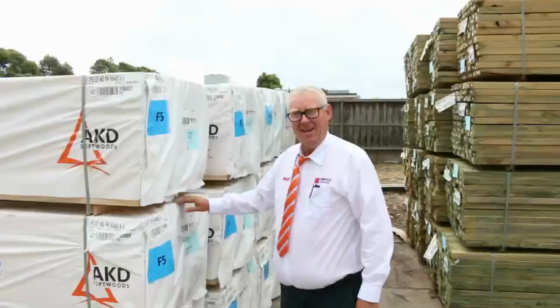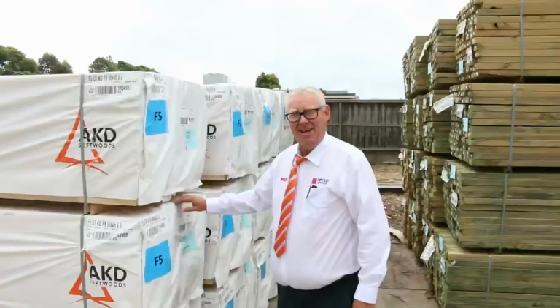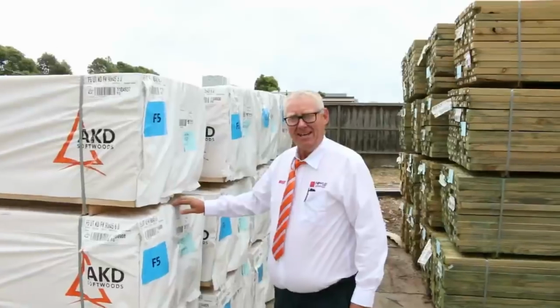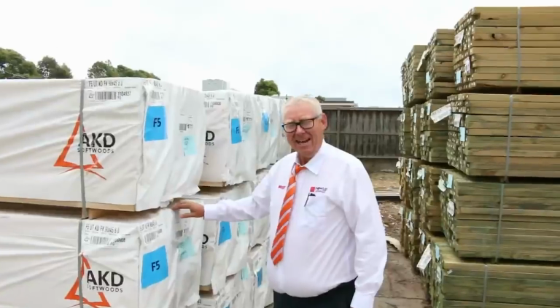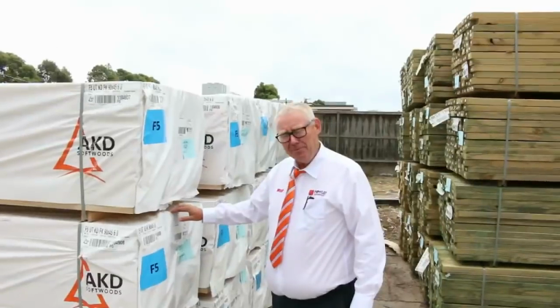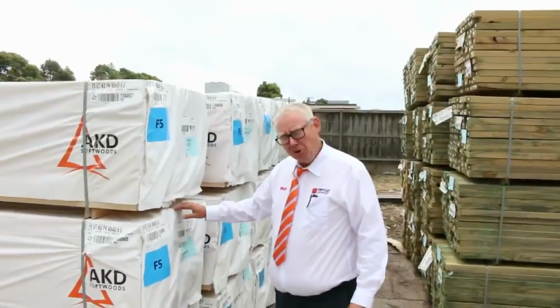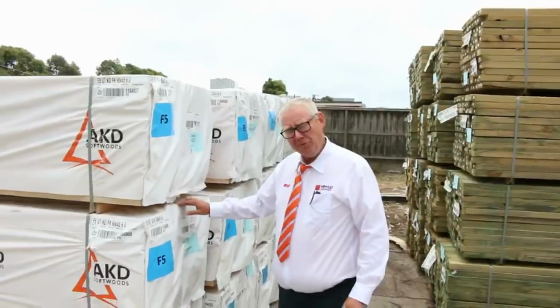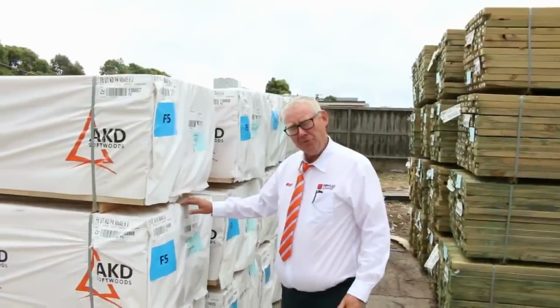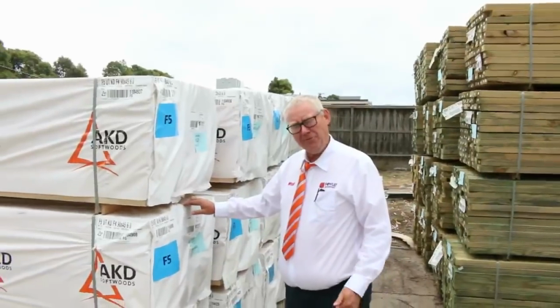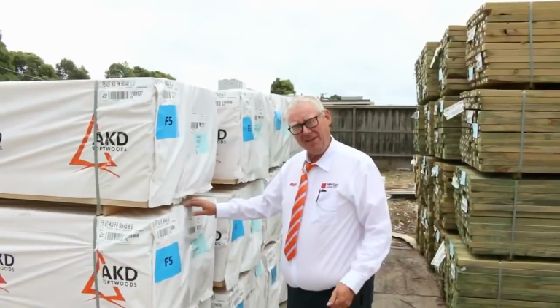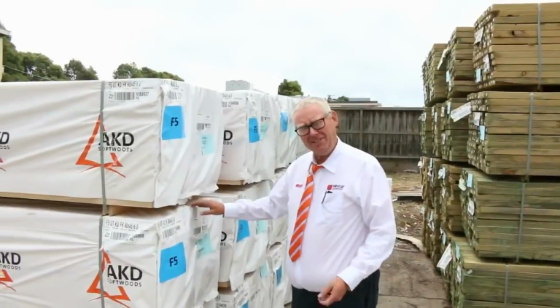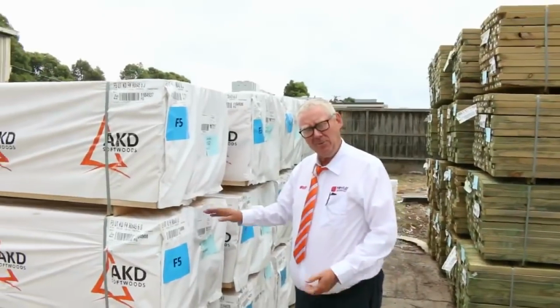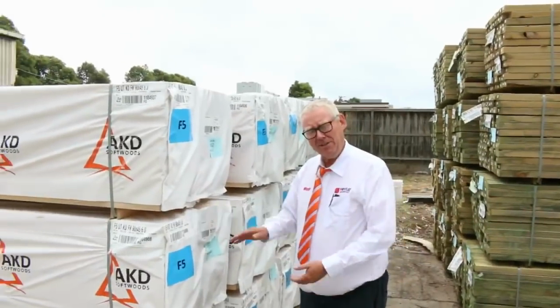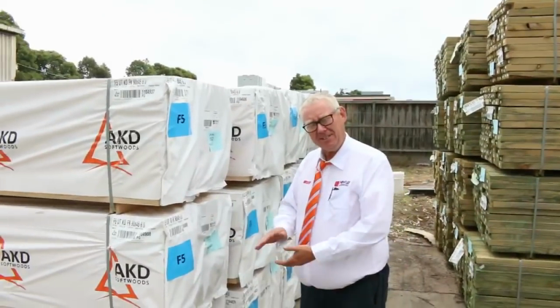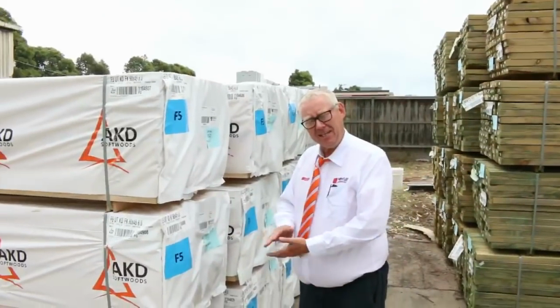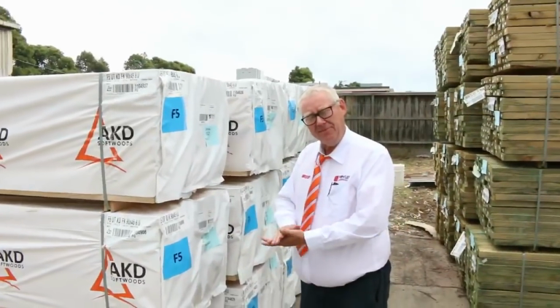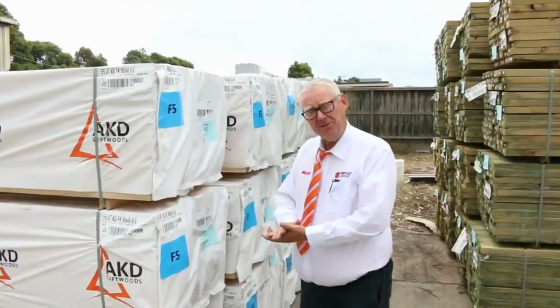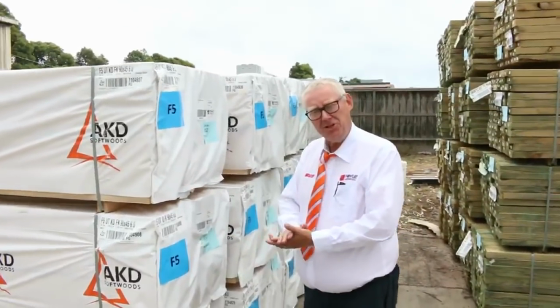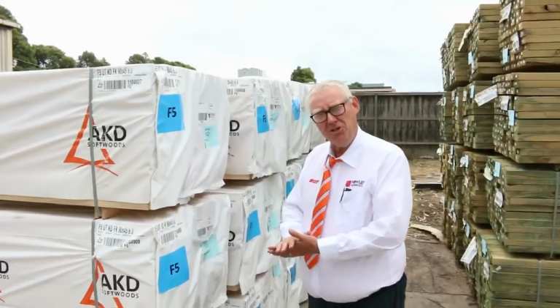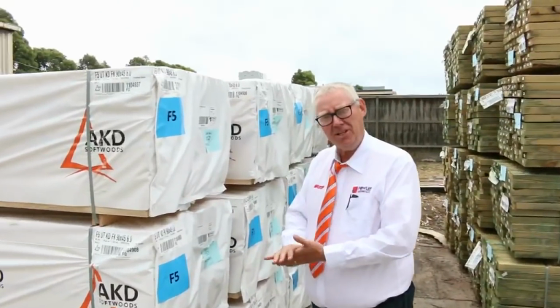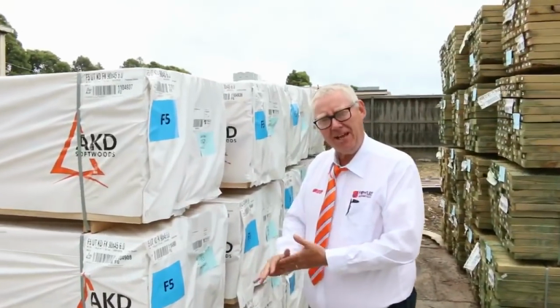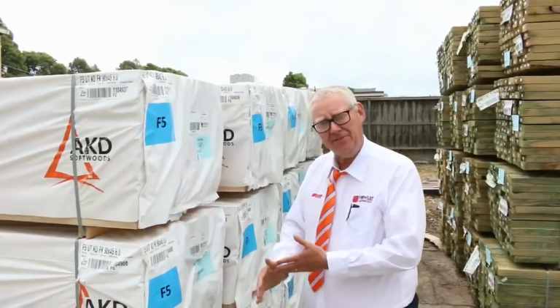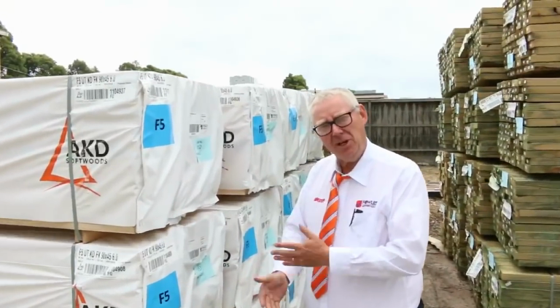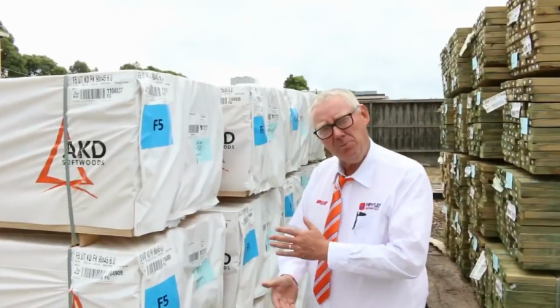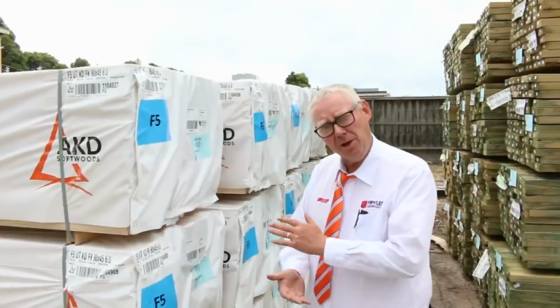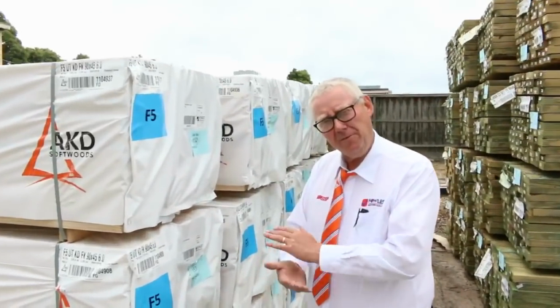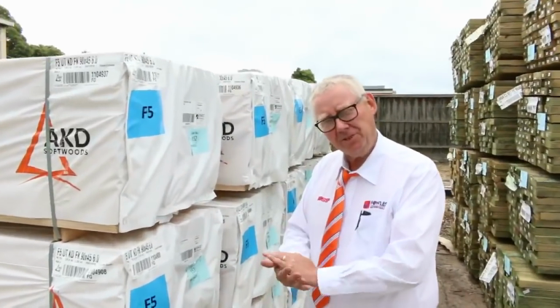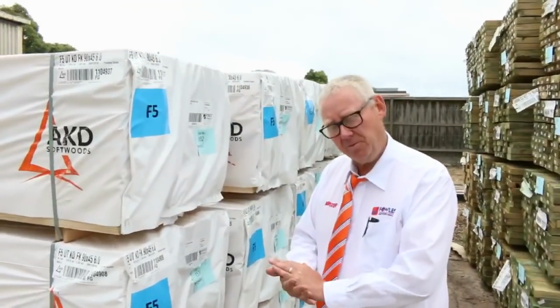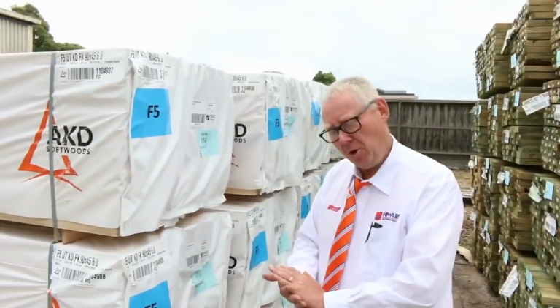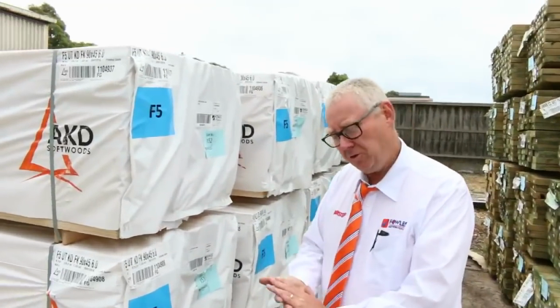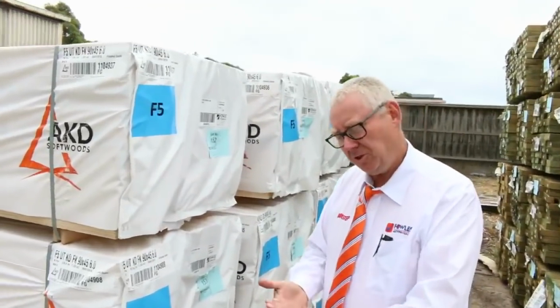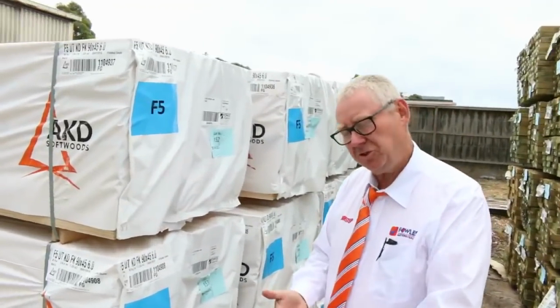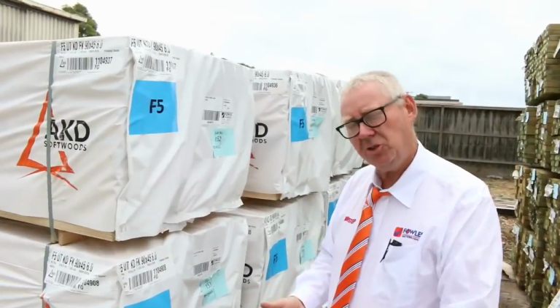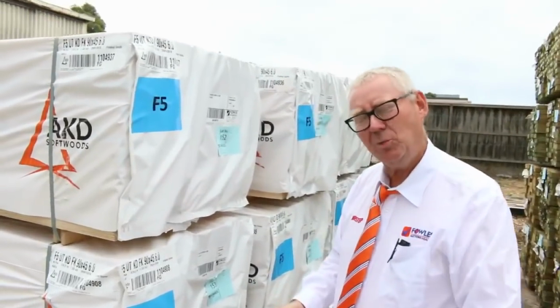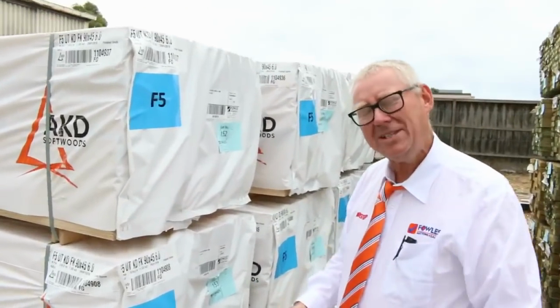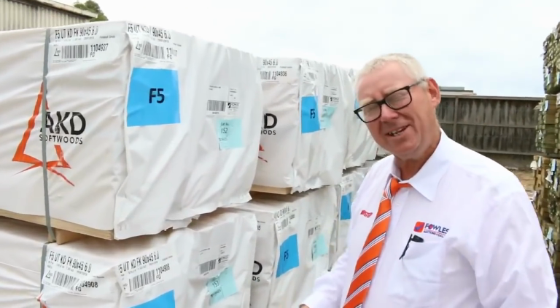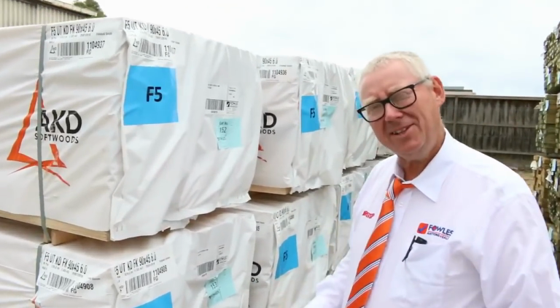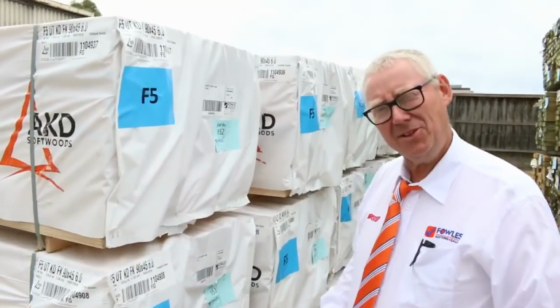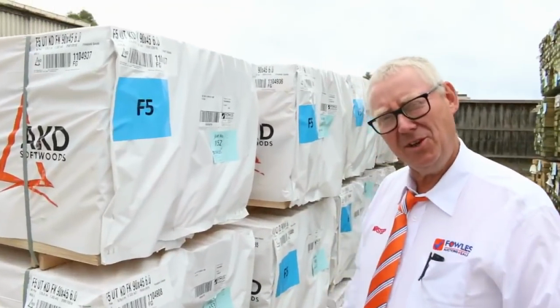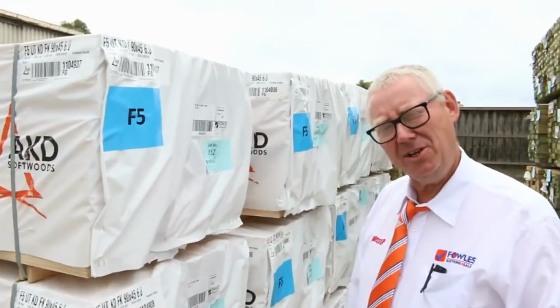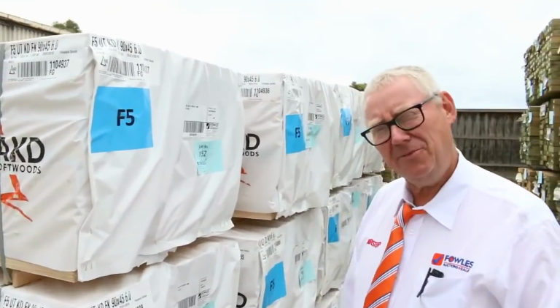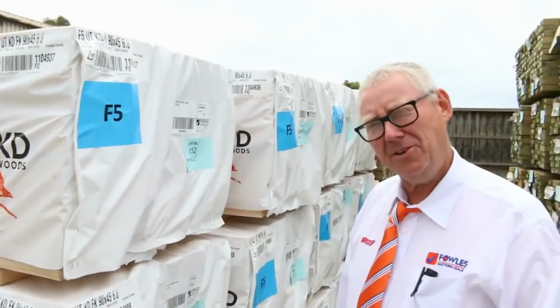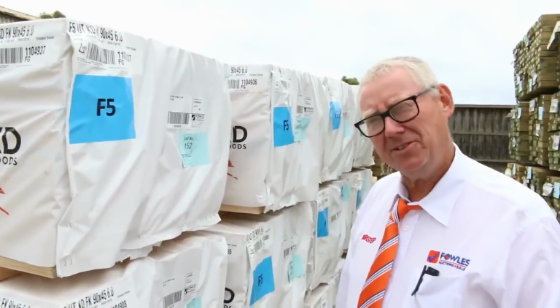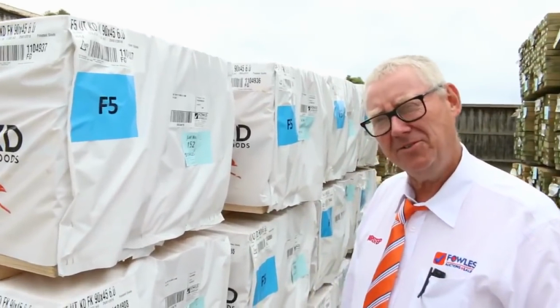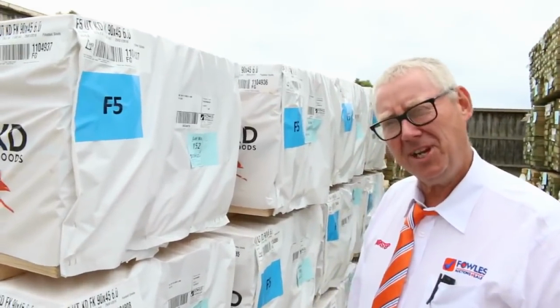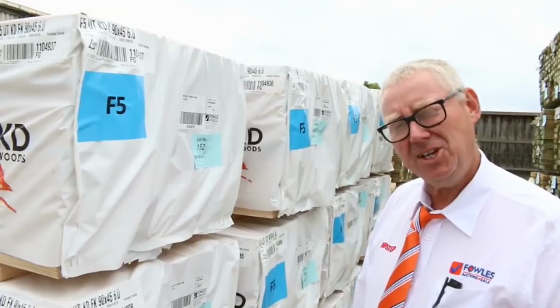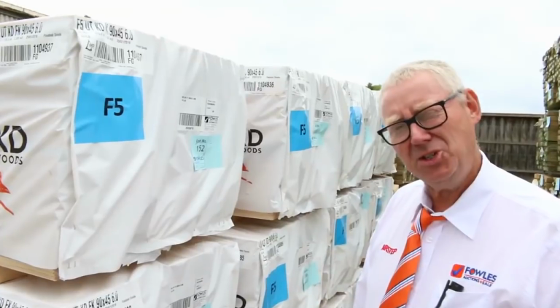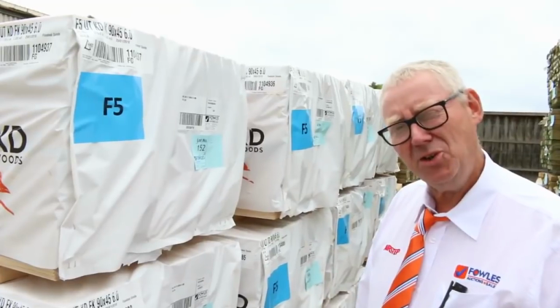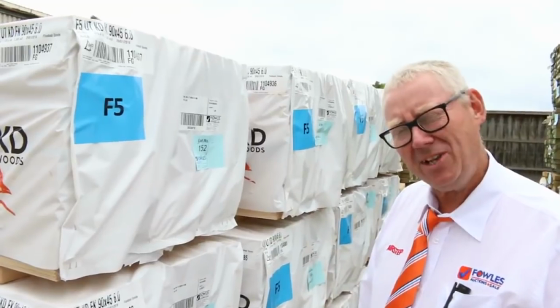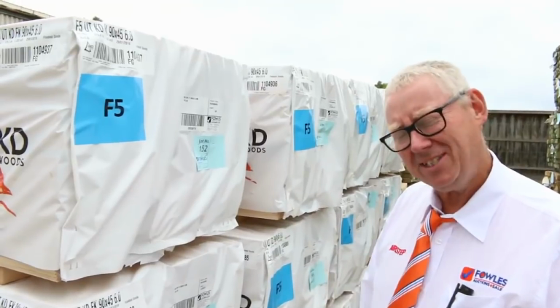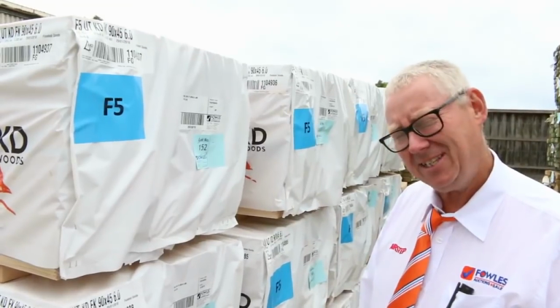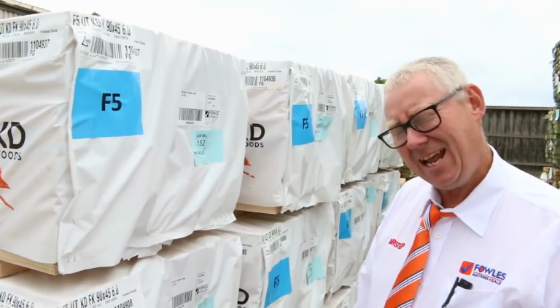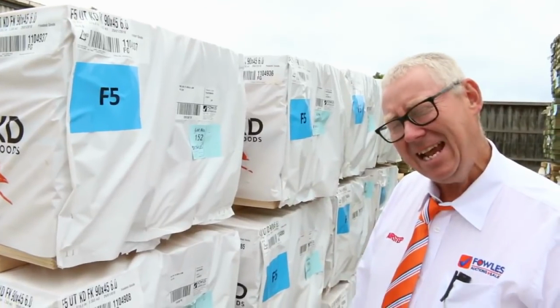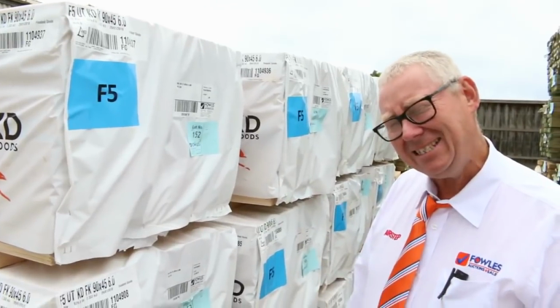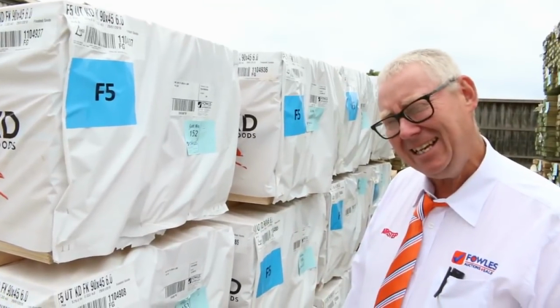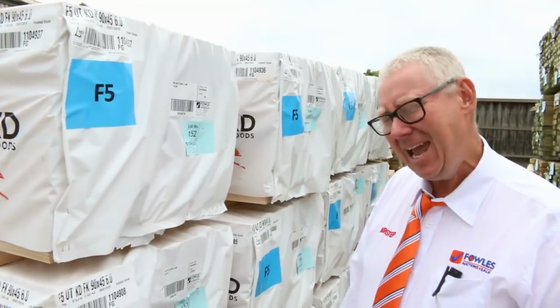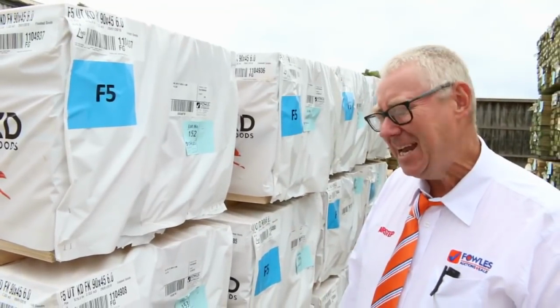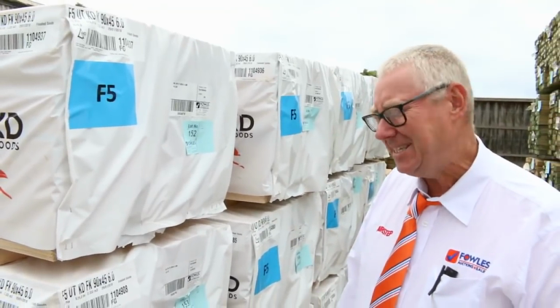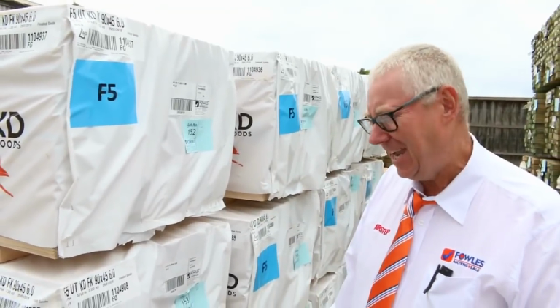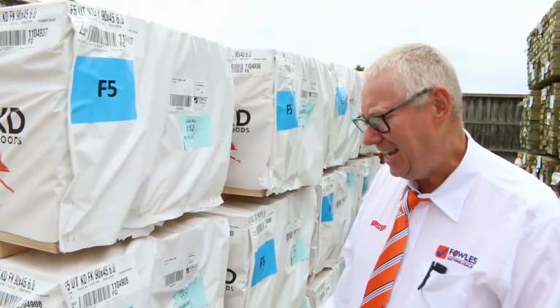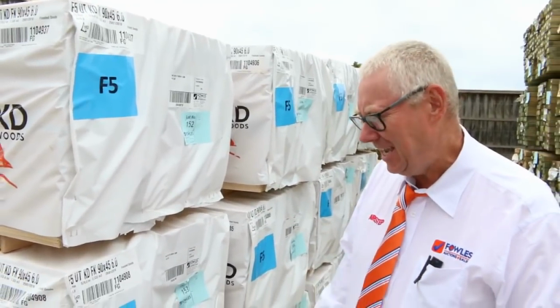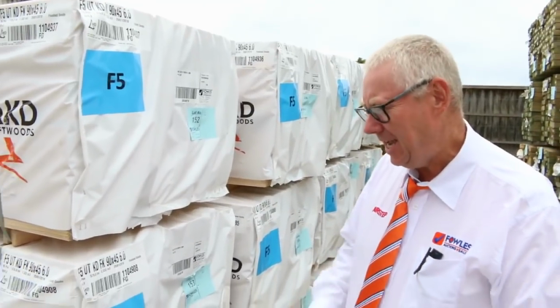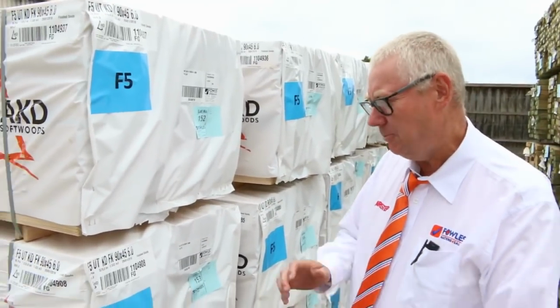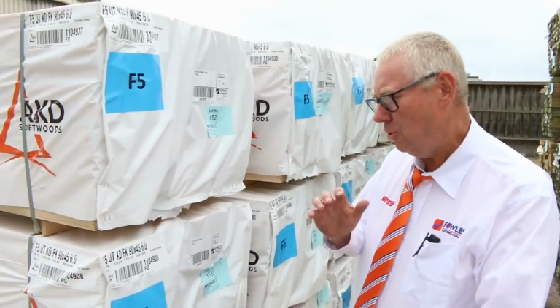G'day, Michael from Pals here once again for the Tuesday afternoon preview for tomorrow's auction — Wednesday the 31st of January 2018 at 10 a.m.